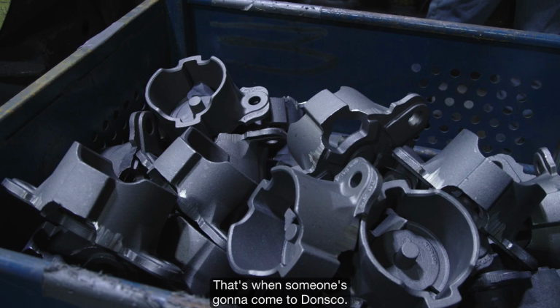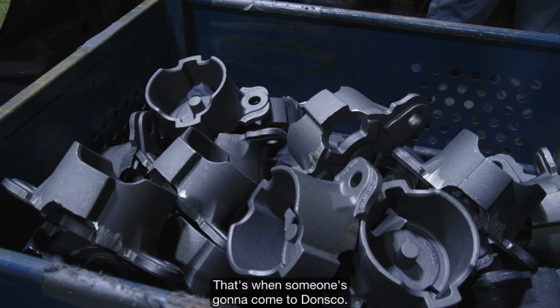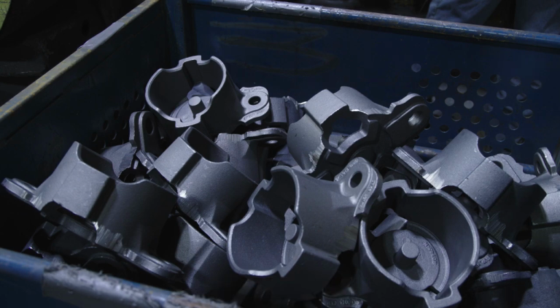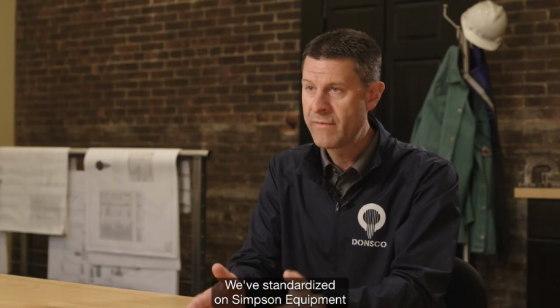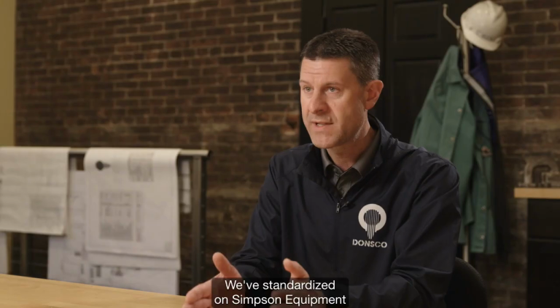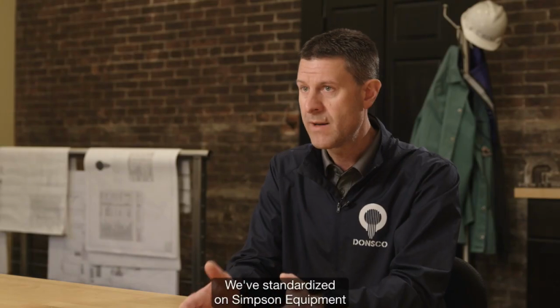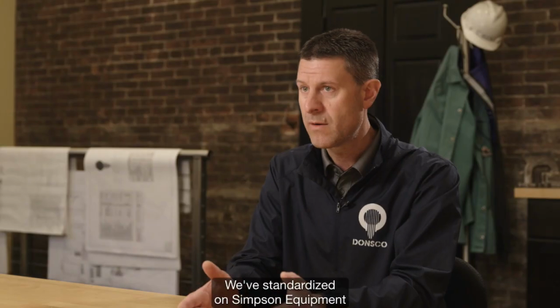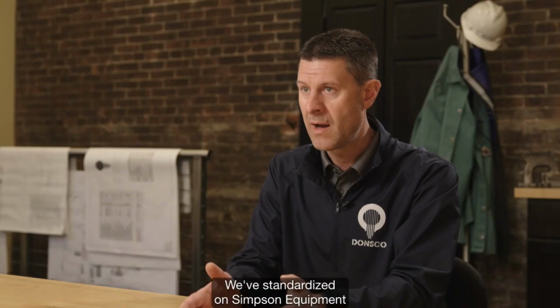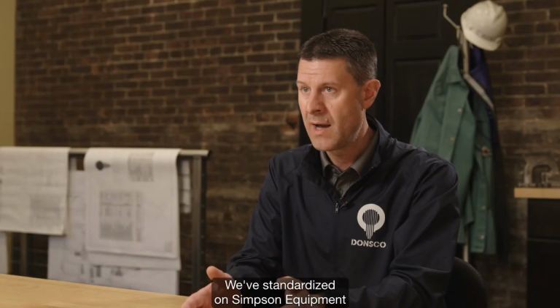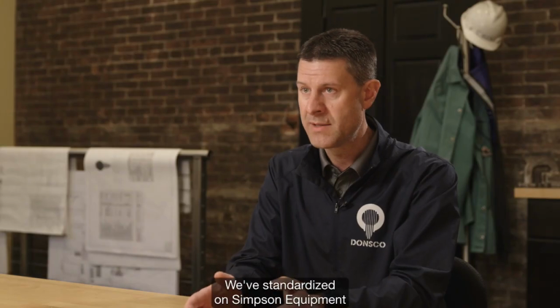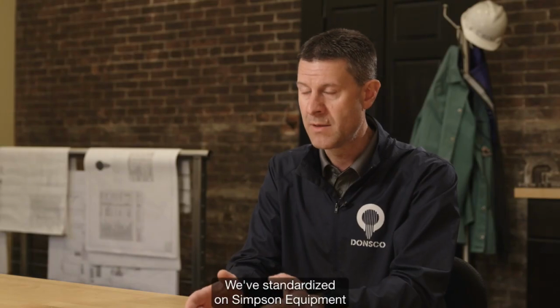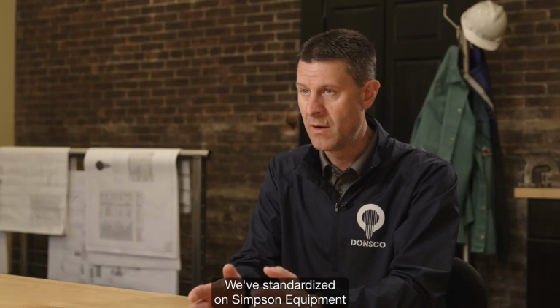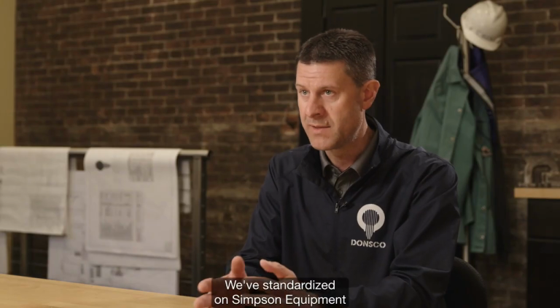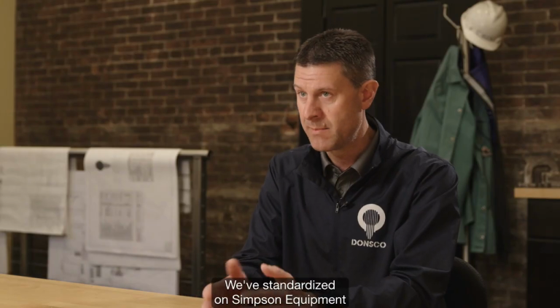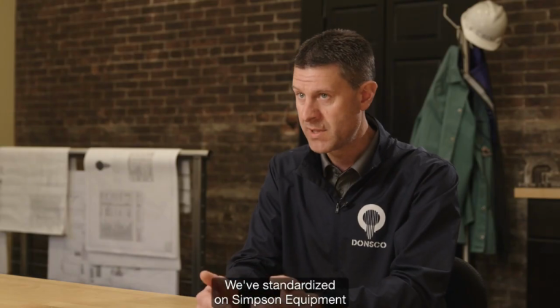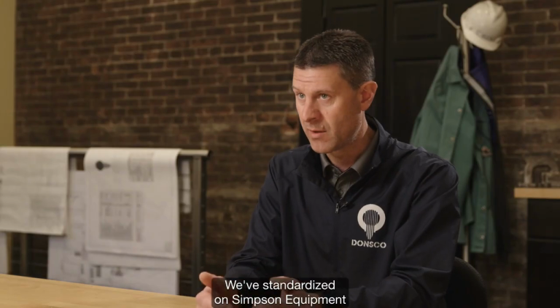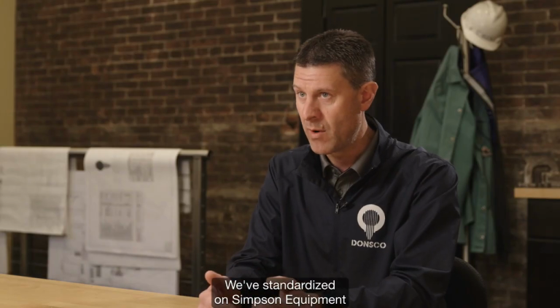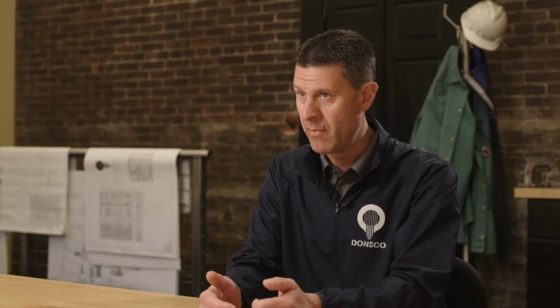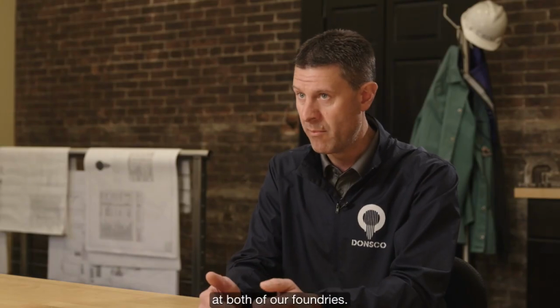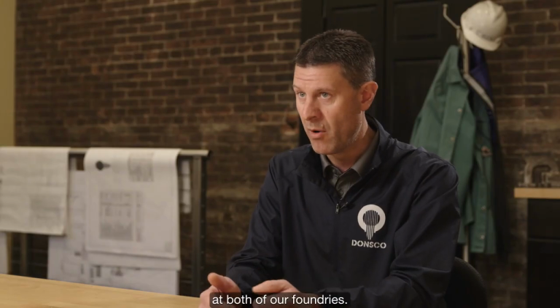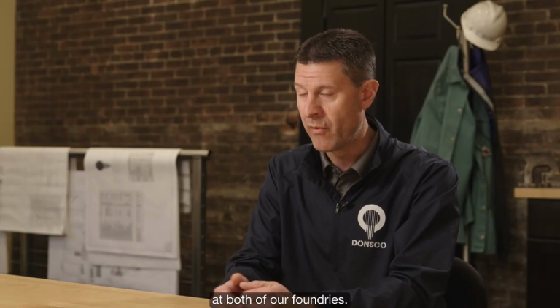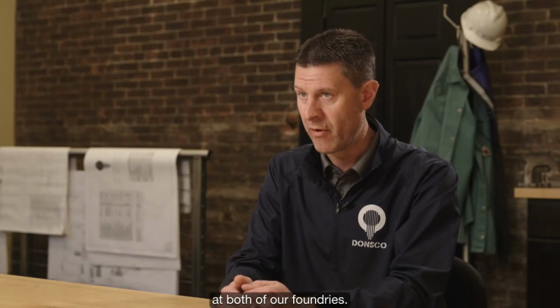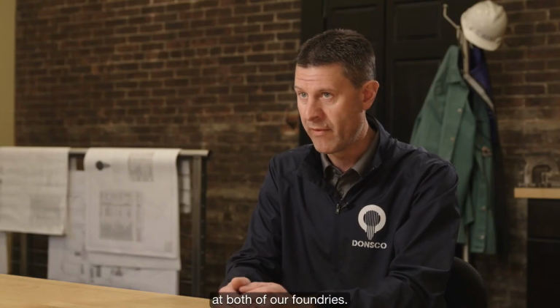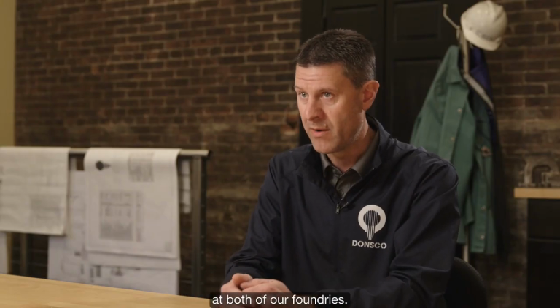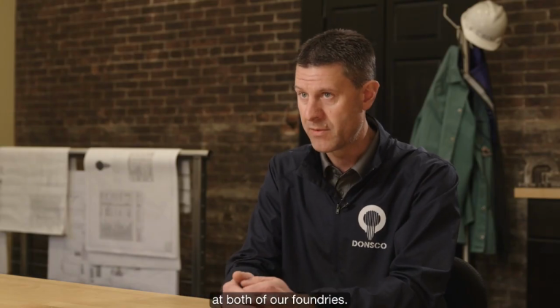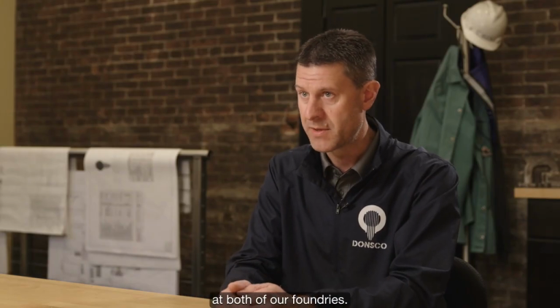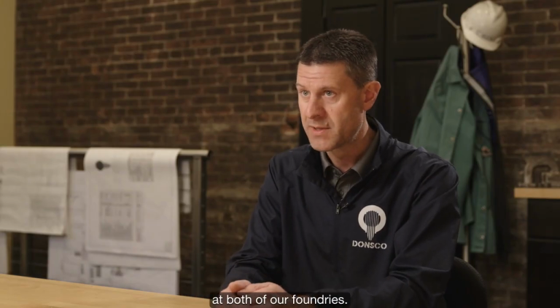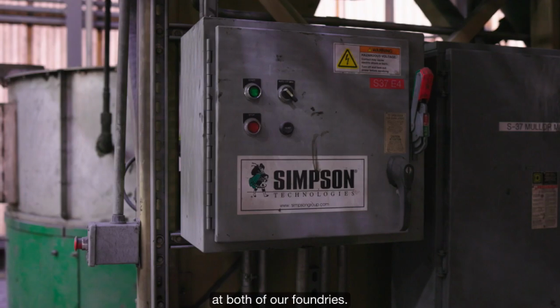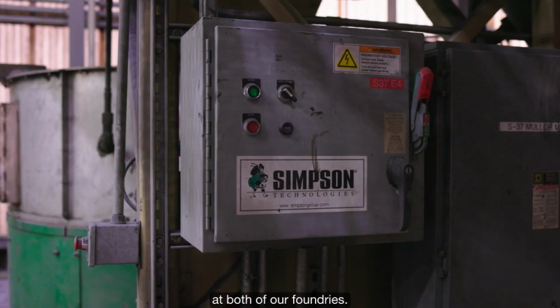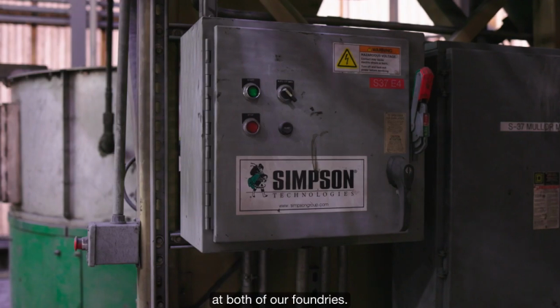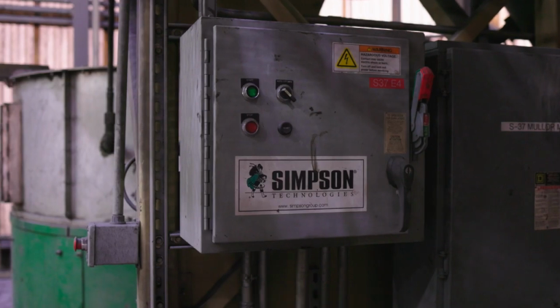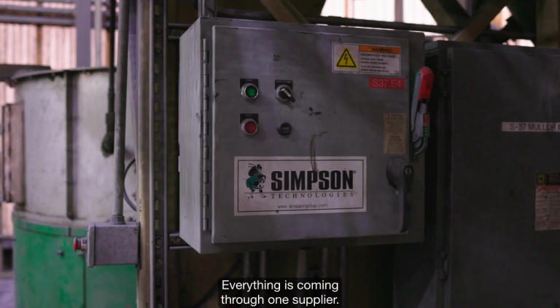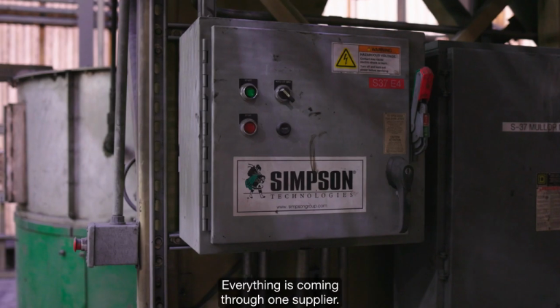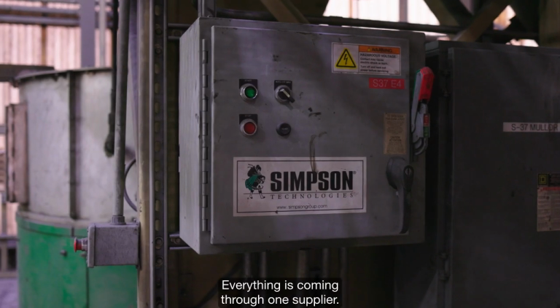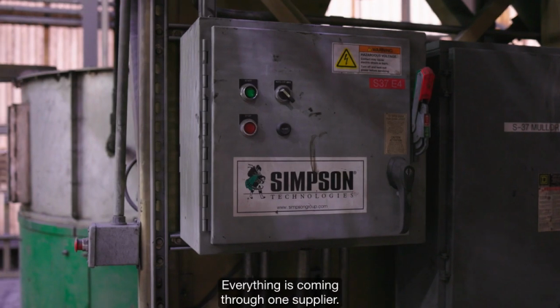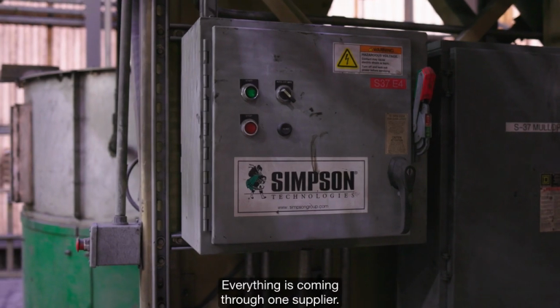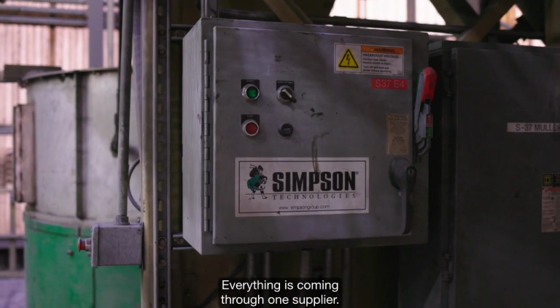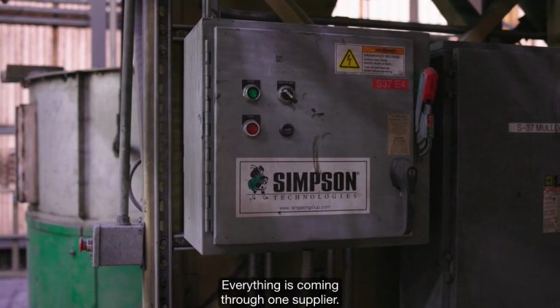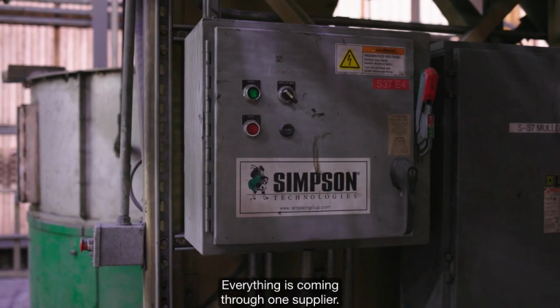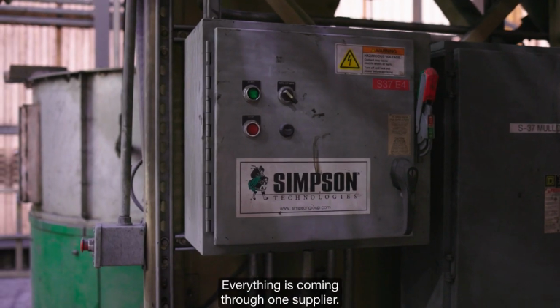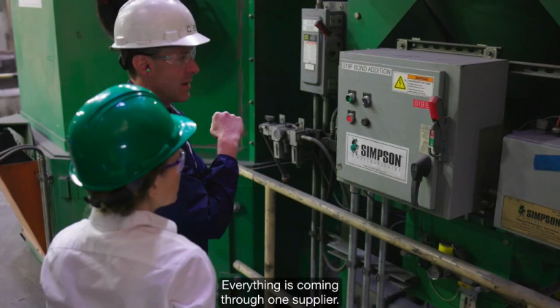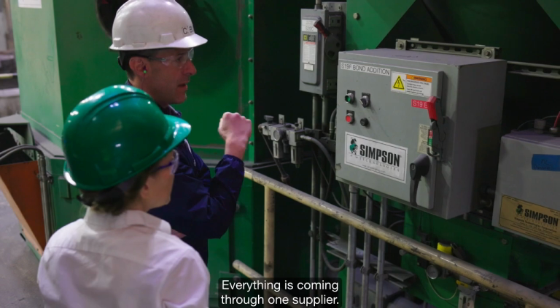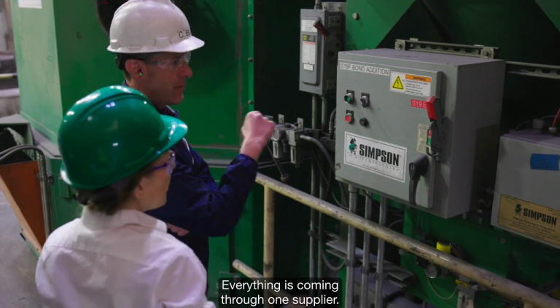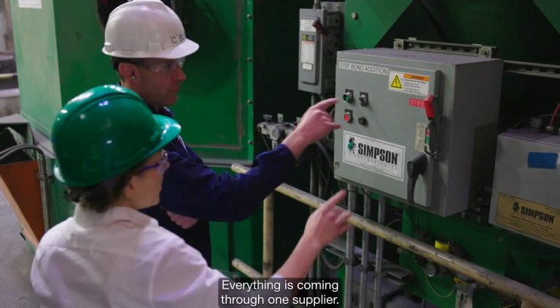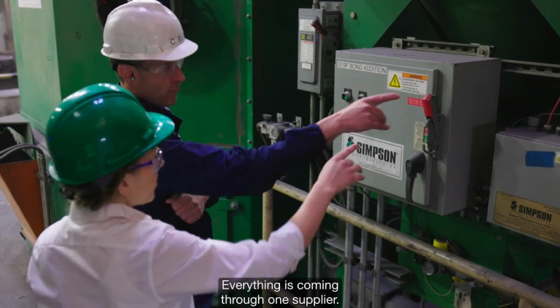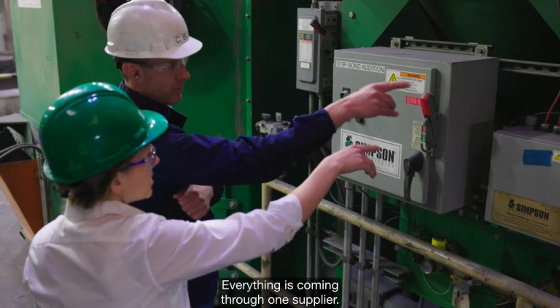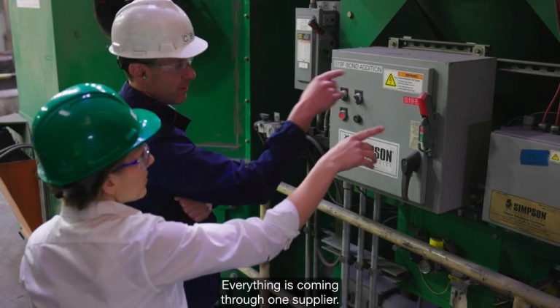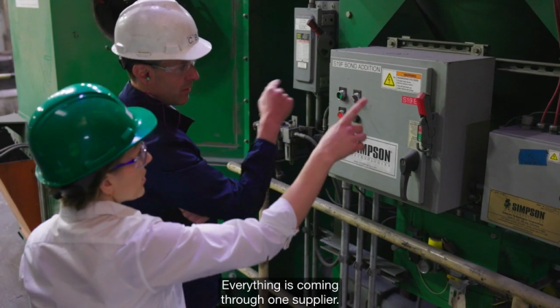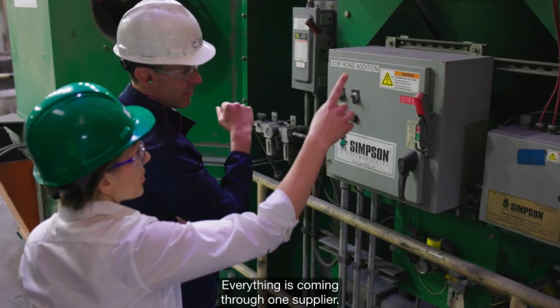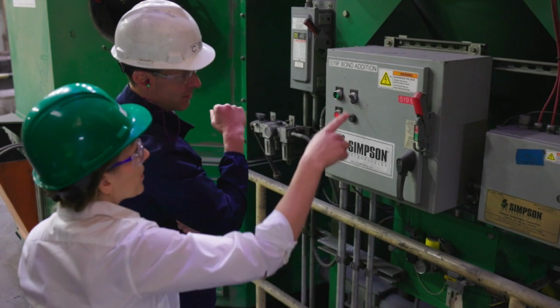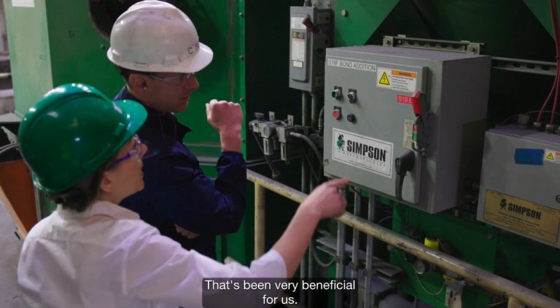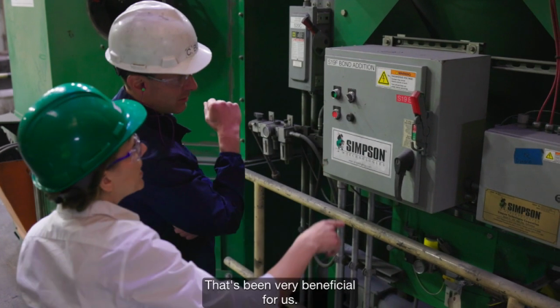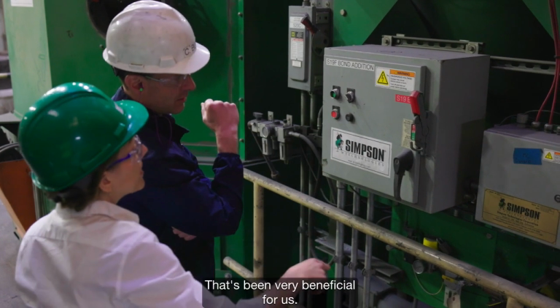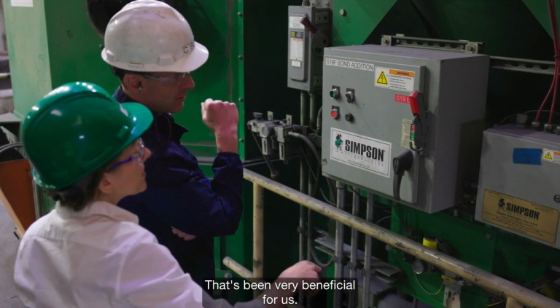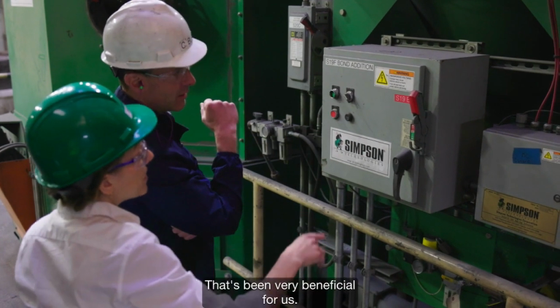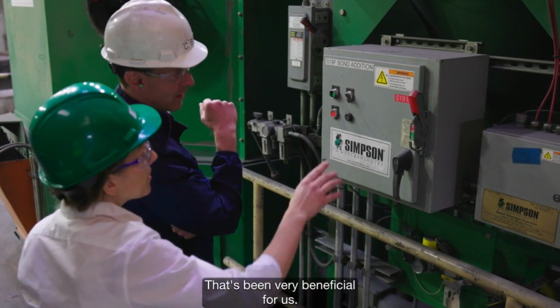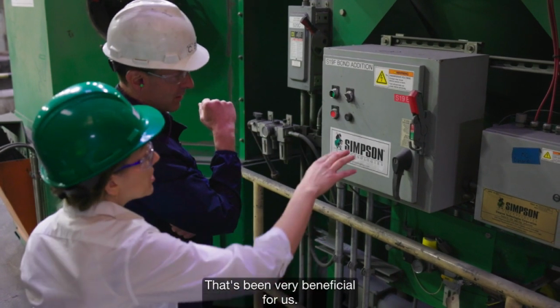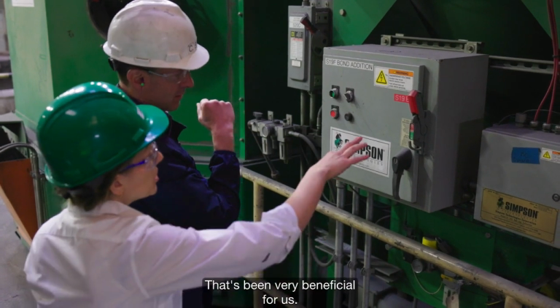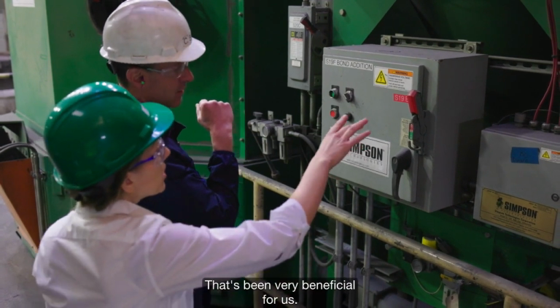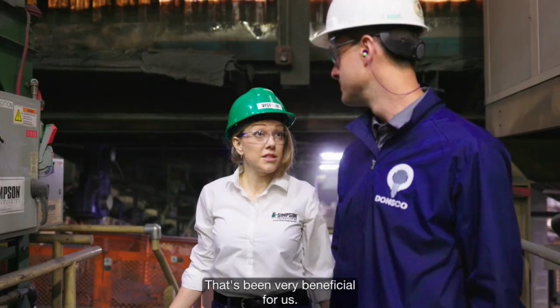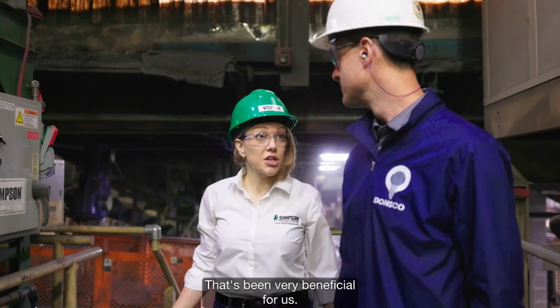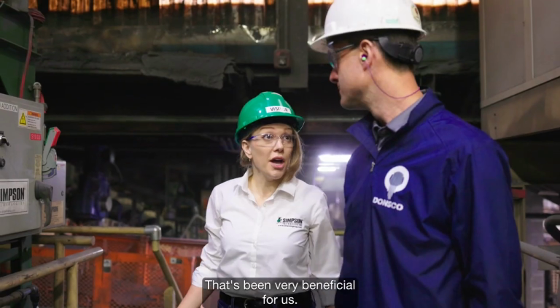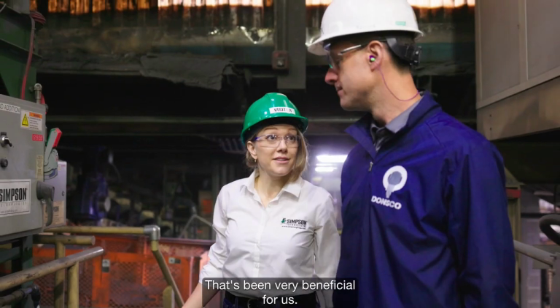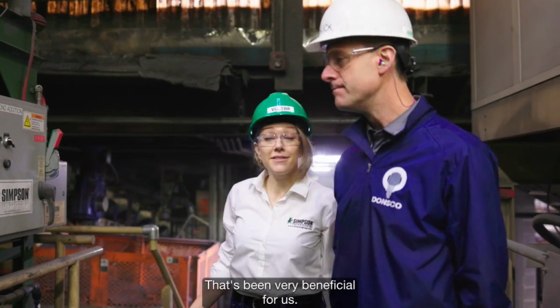We've standardized on Simpson equipment at both of our foundries. Everything is coming through one supplier, and that's been very beneficial for us.